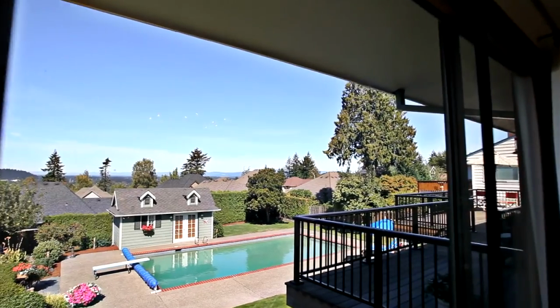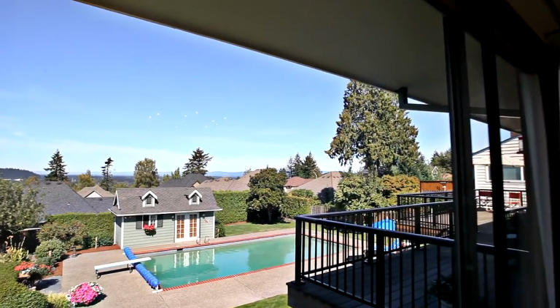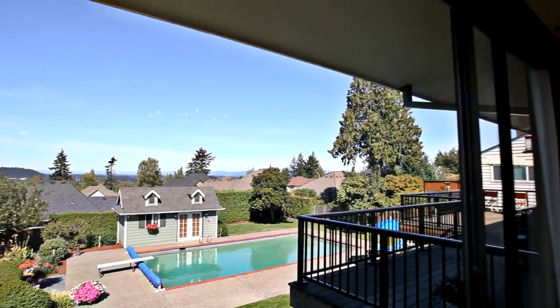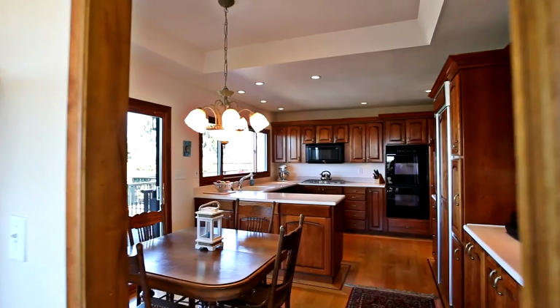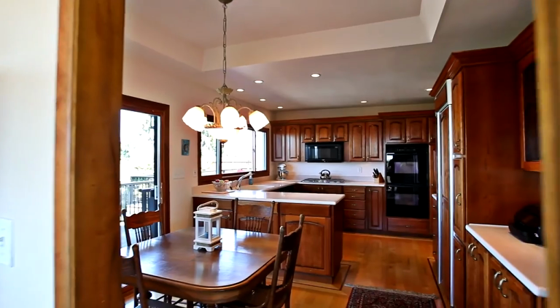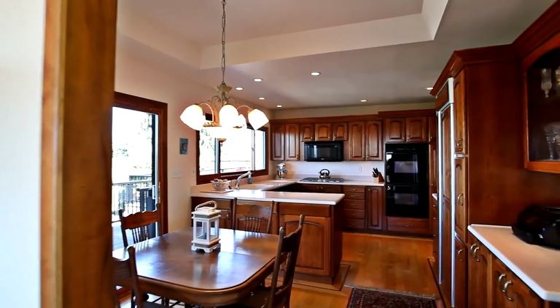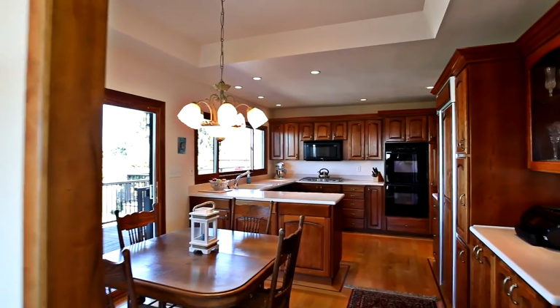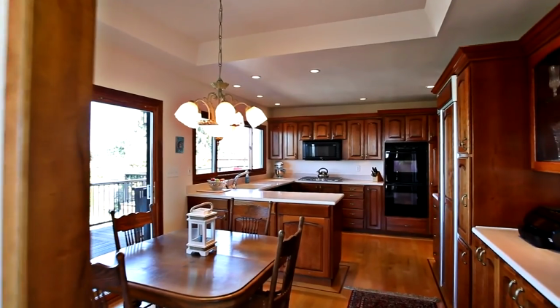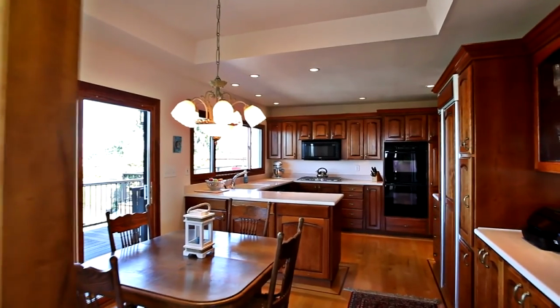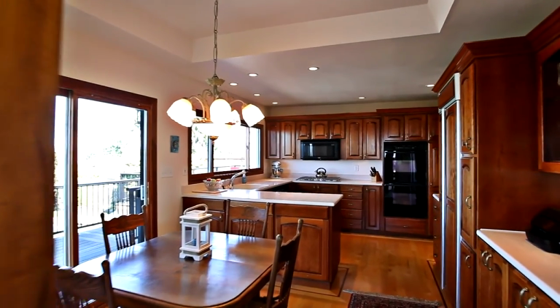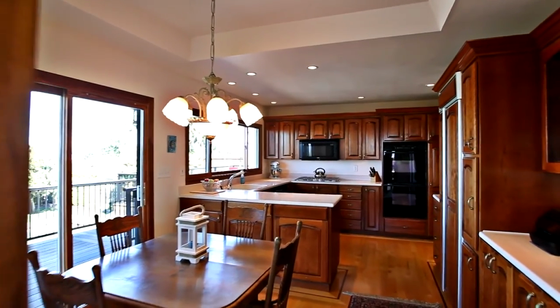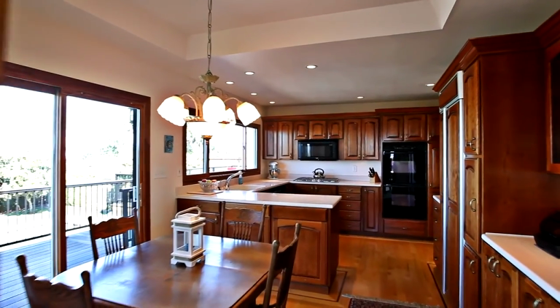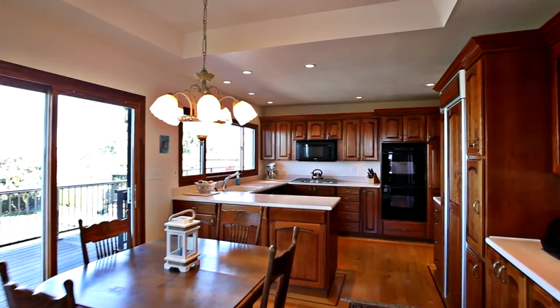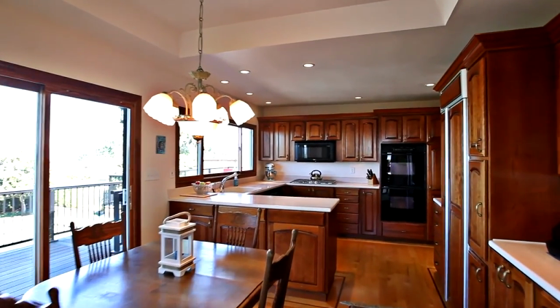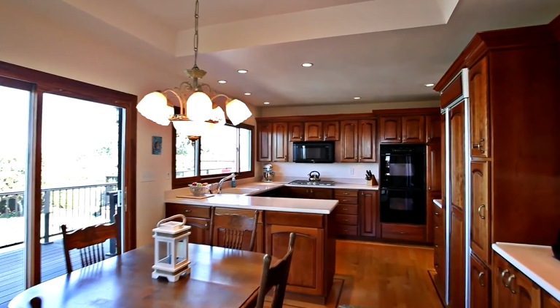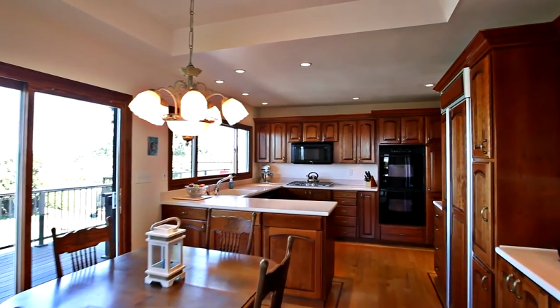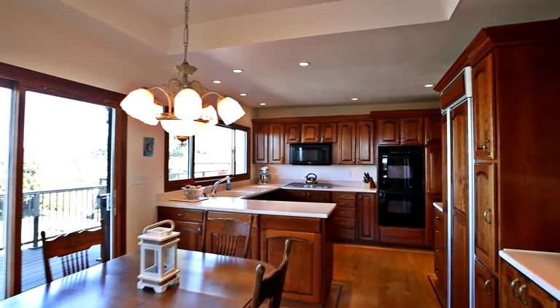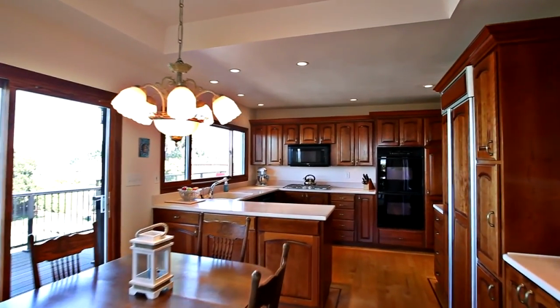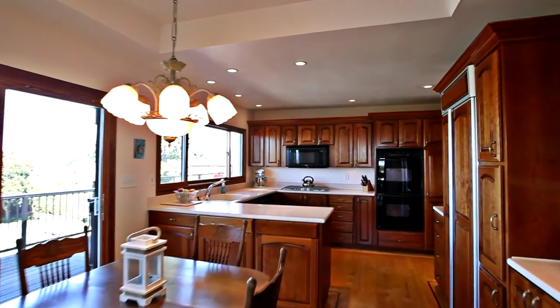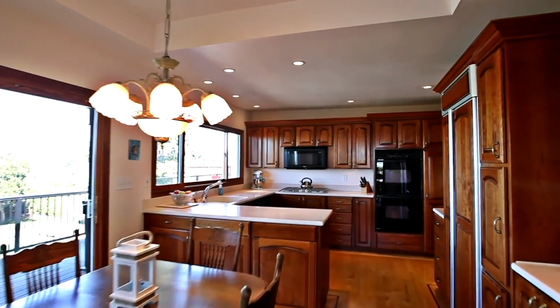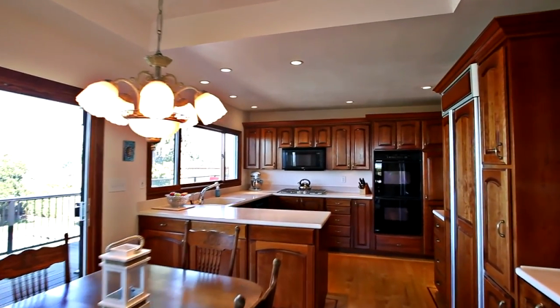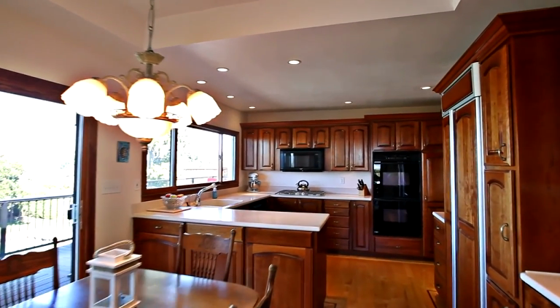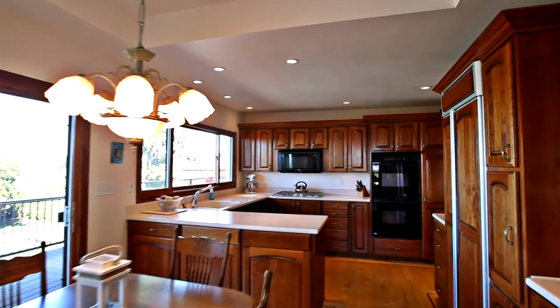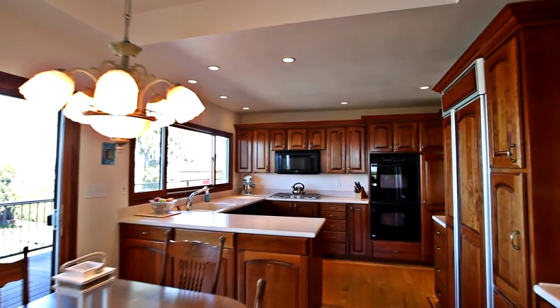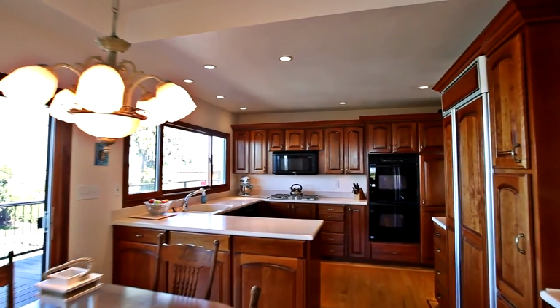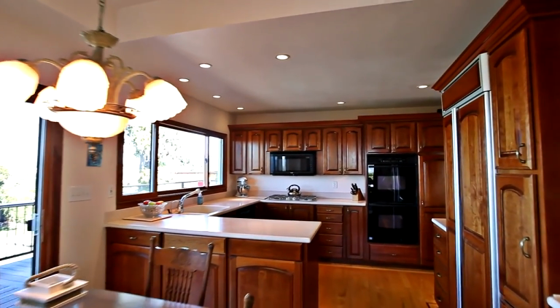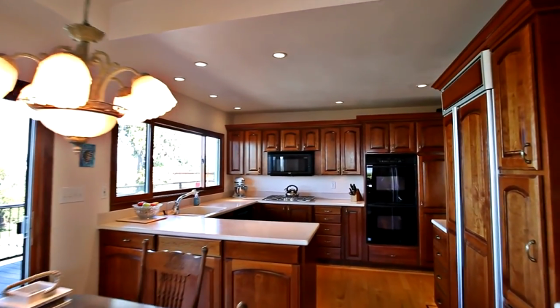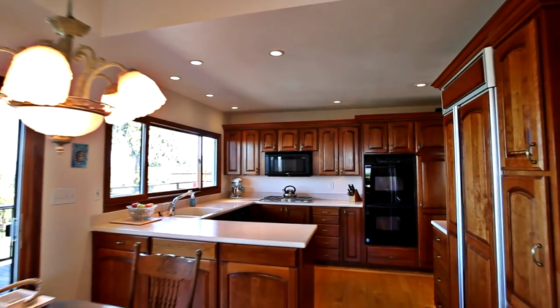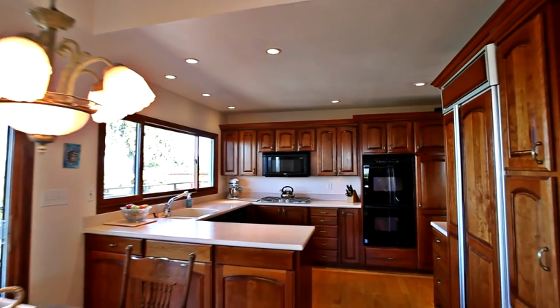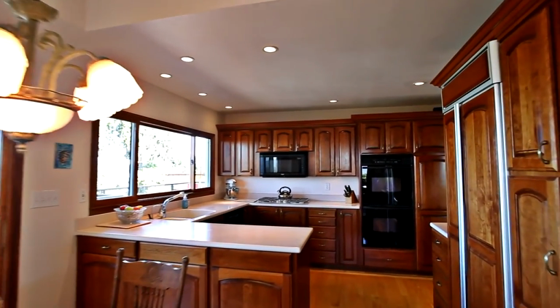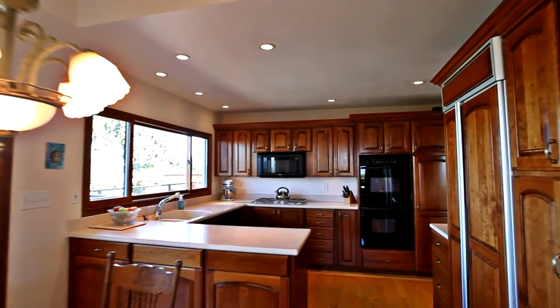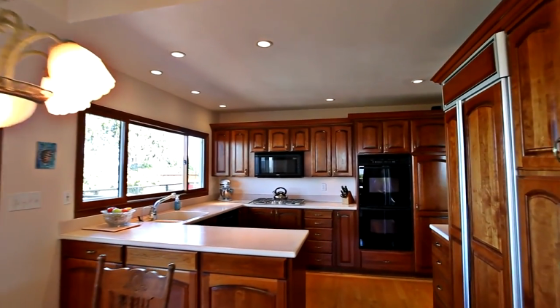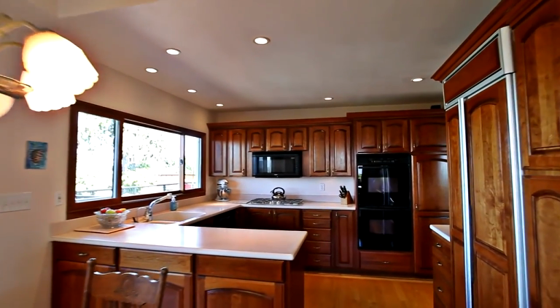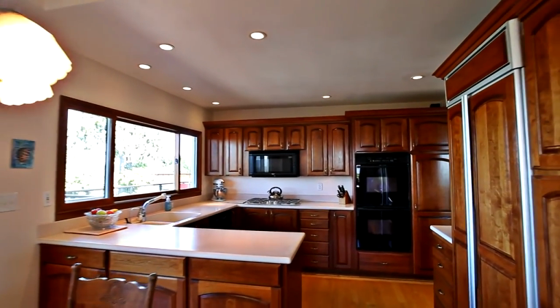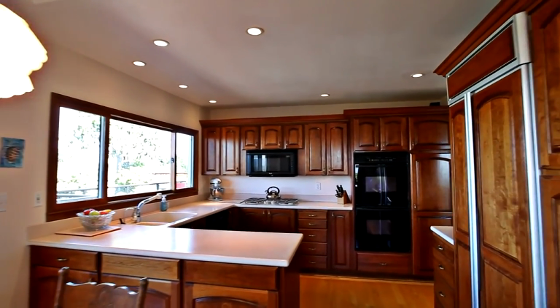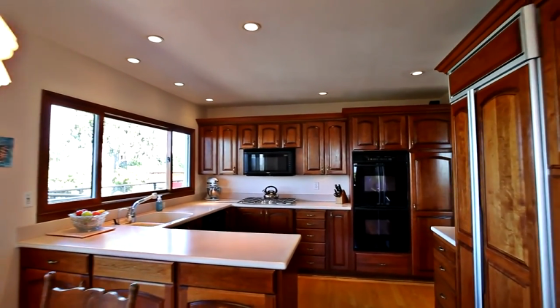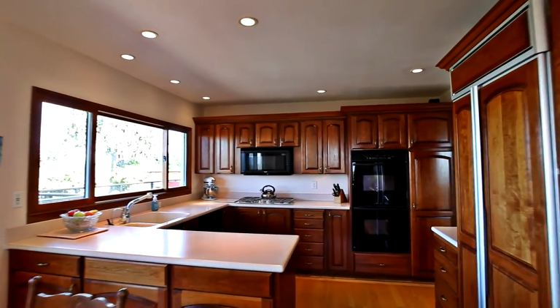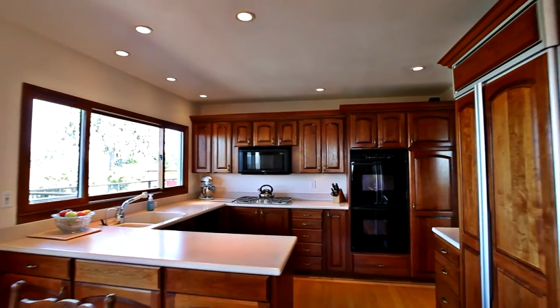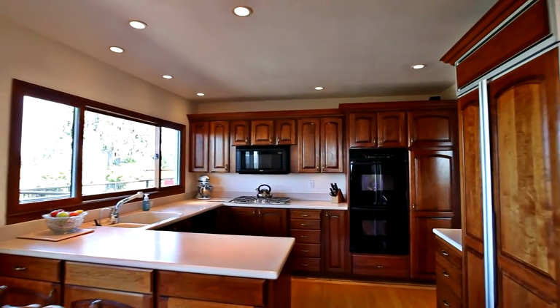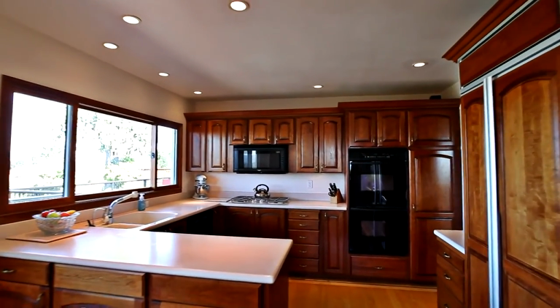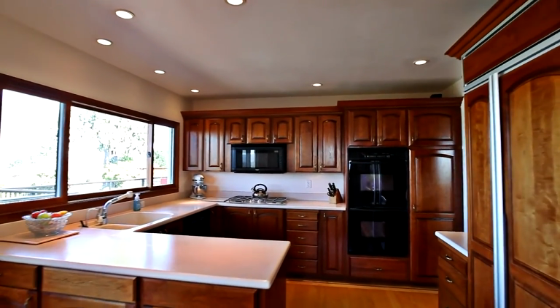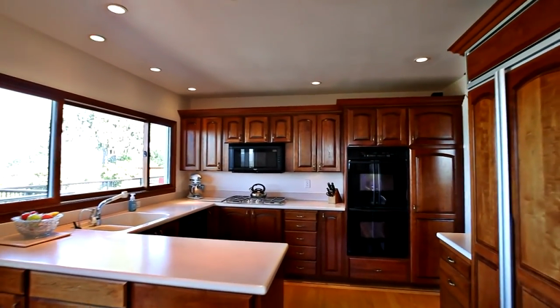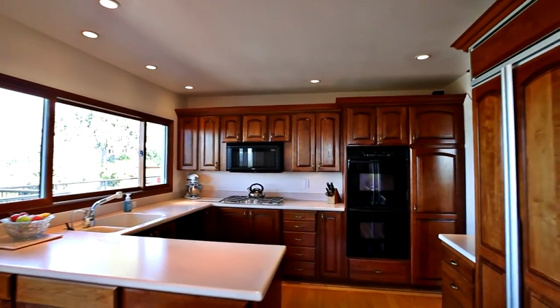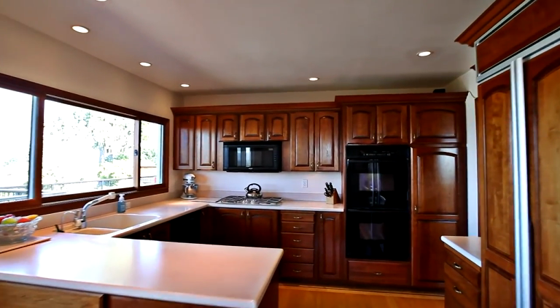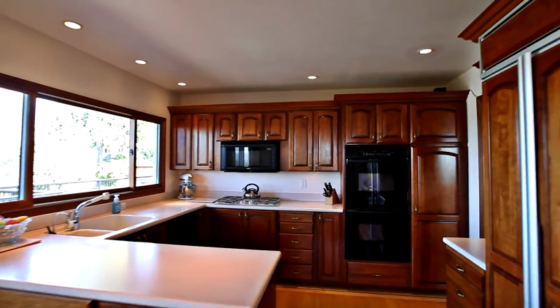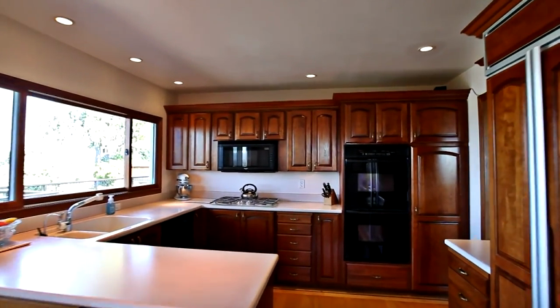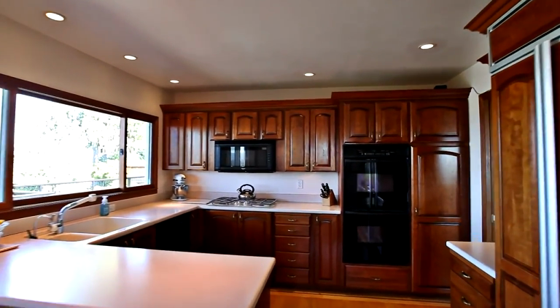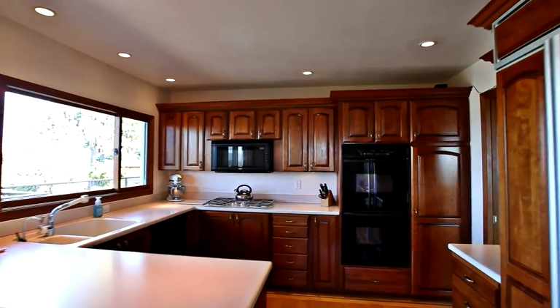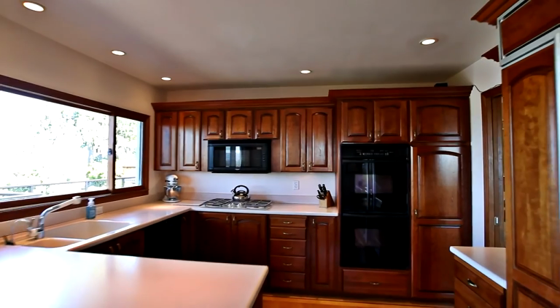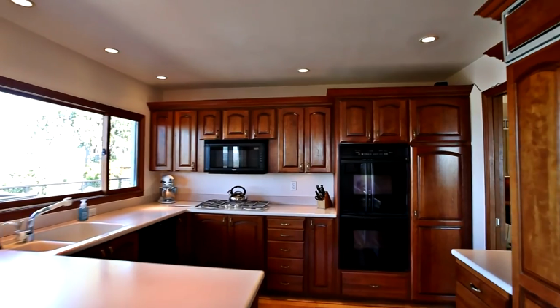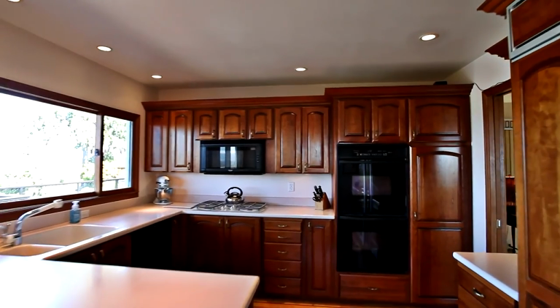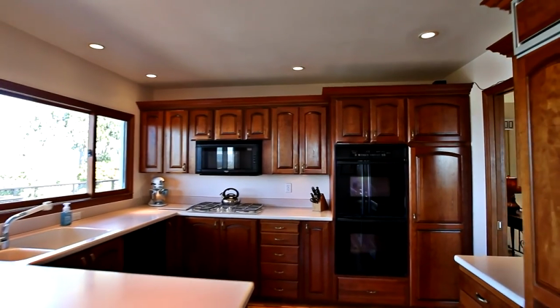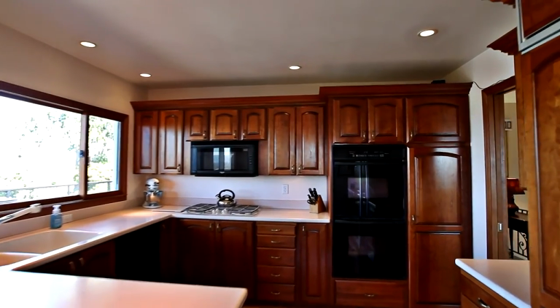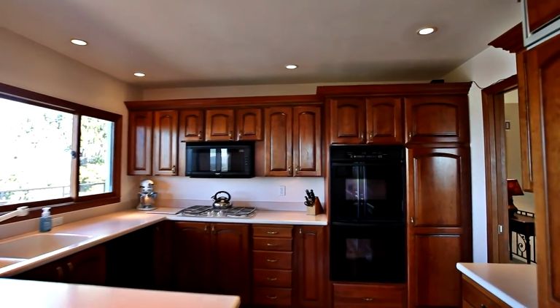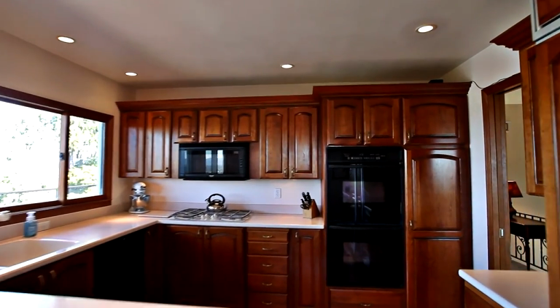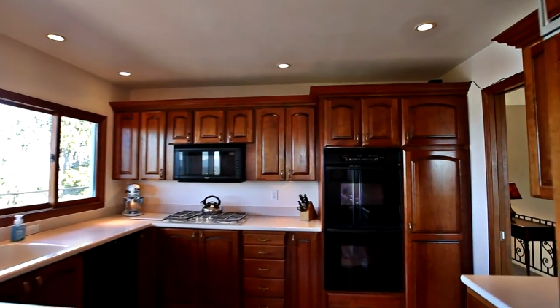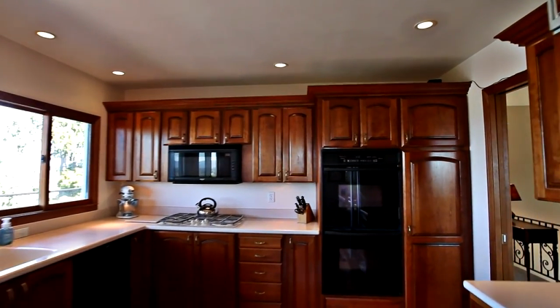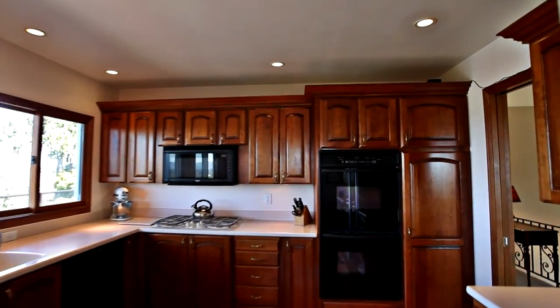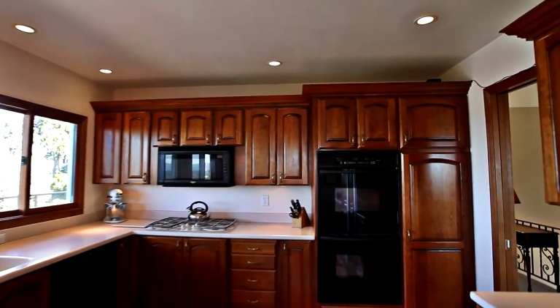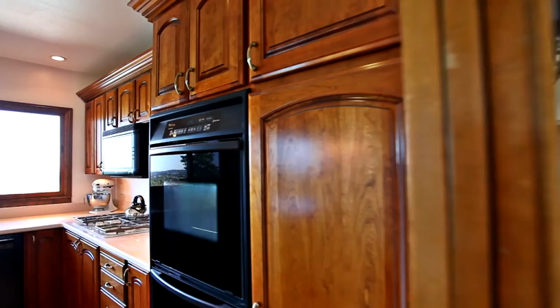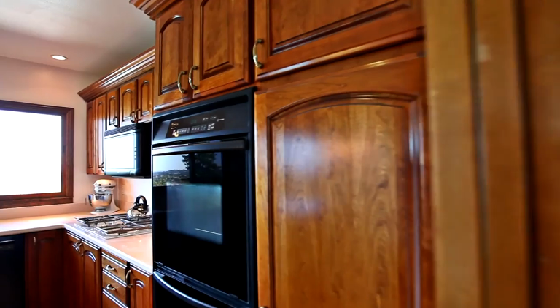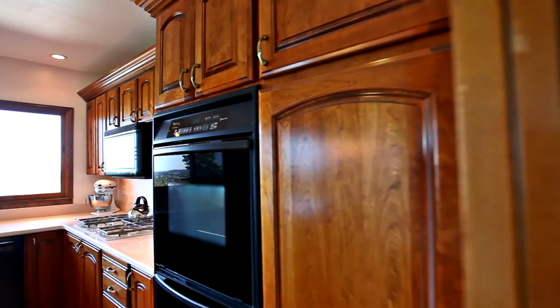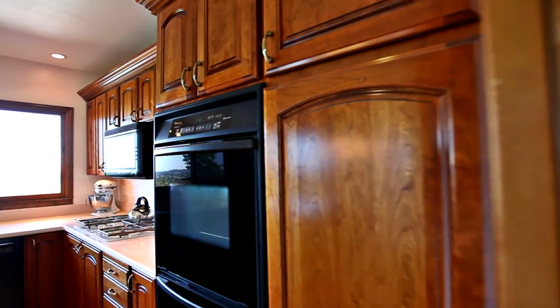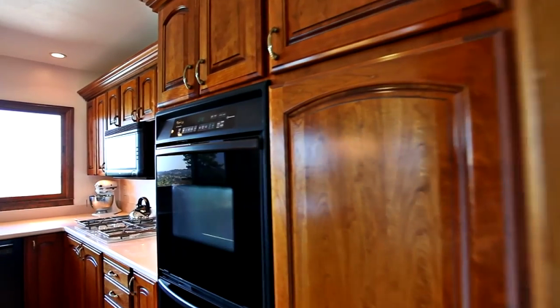The updated kitchen features cherry cabinets, Corian counters, a built-in refrigerator and double ovens.